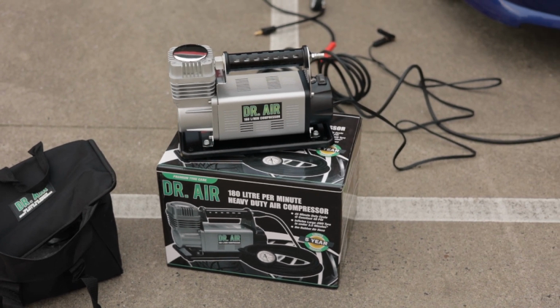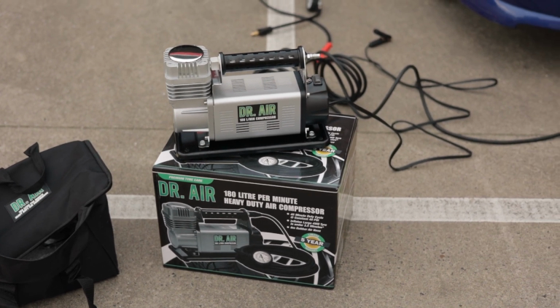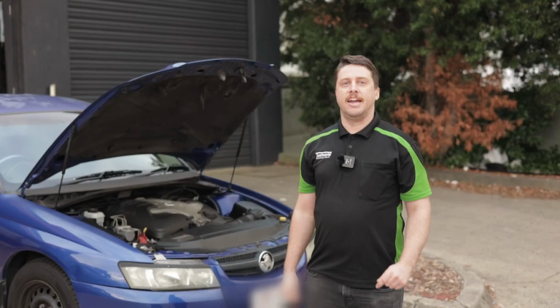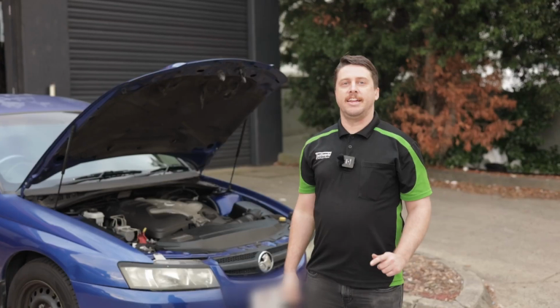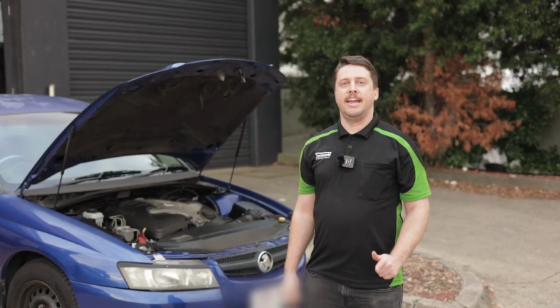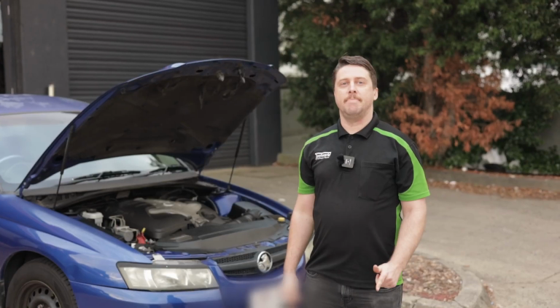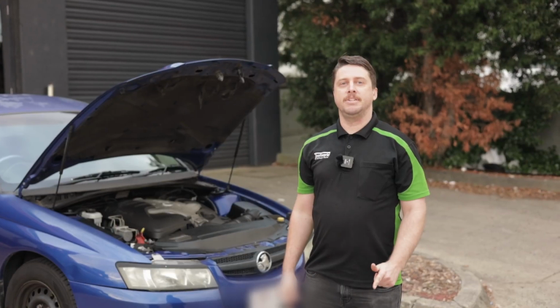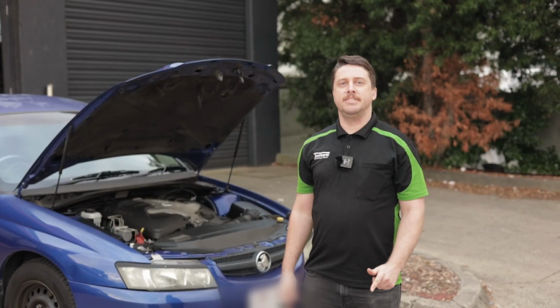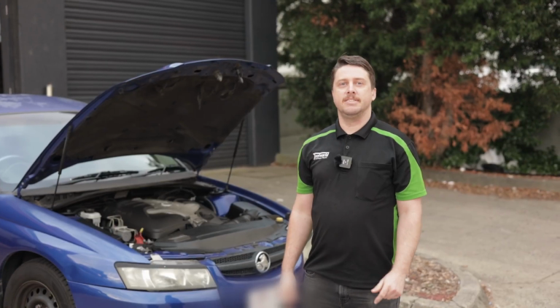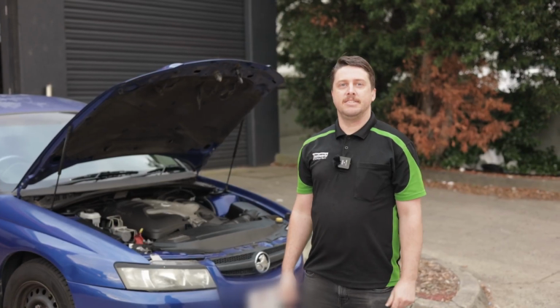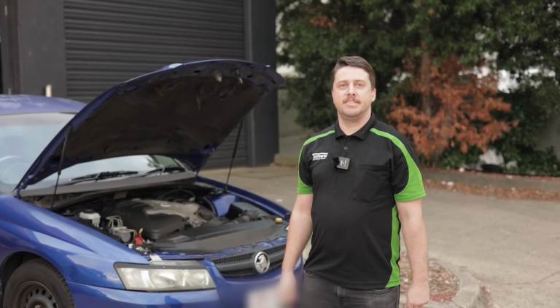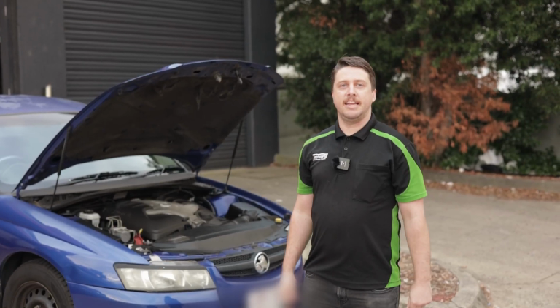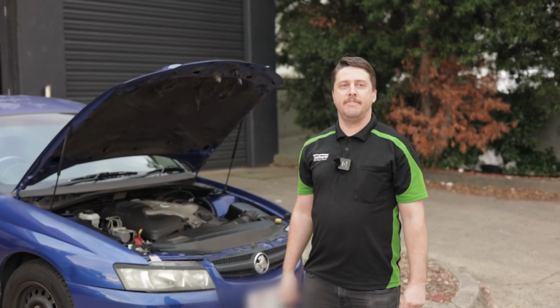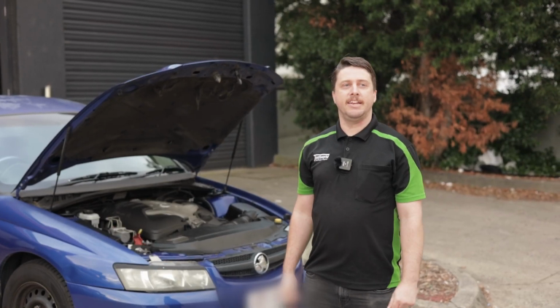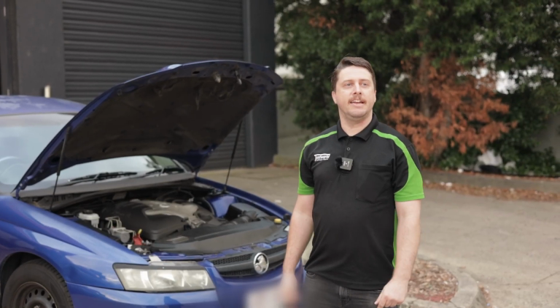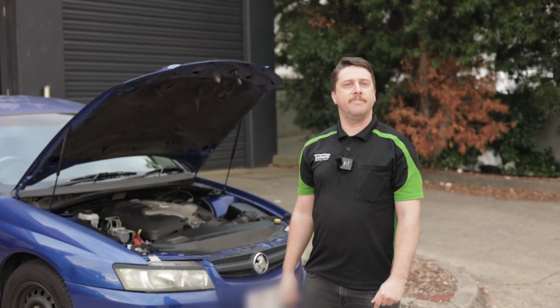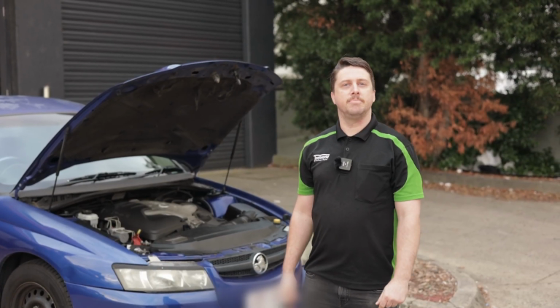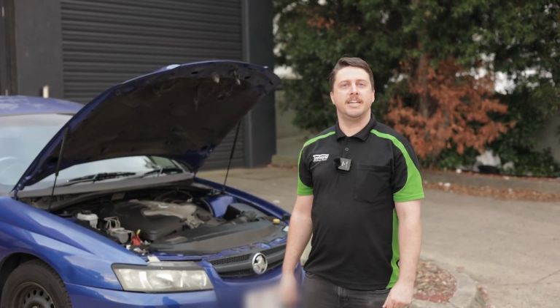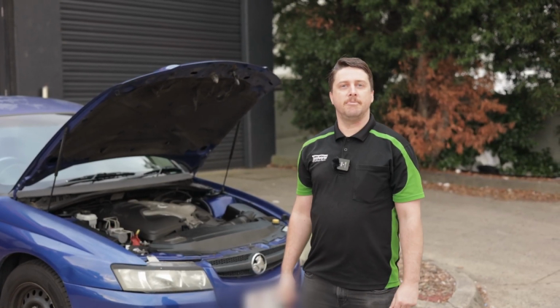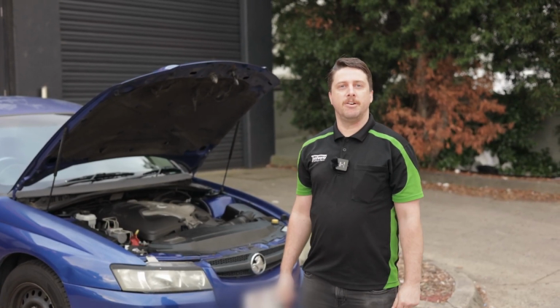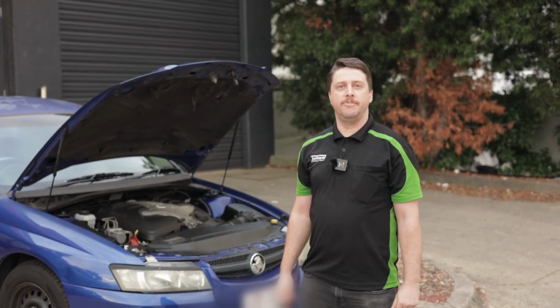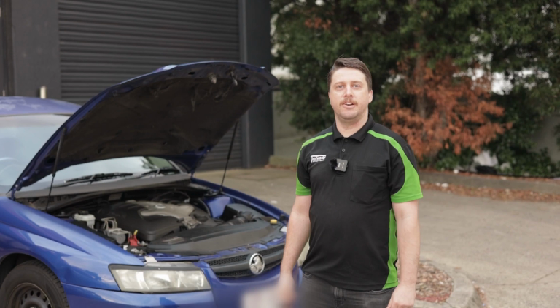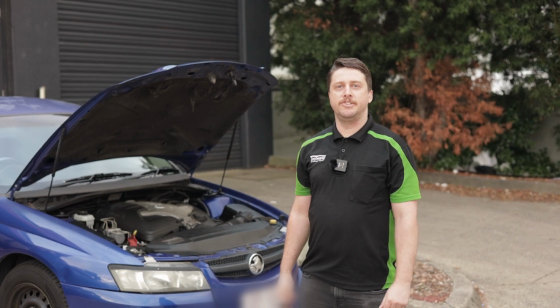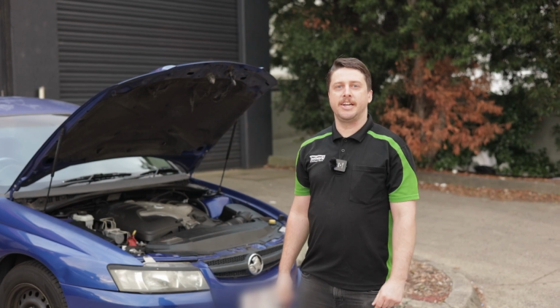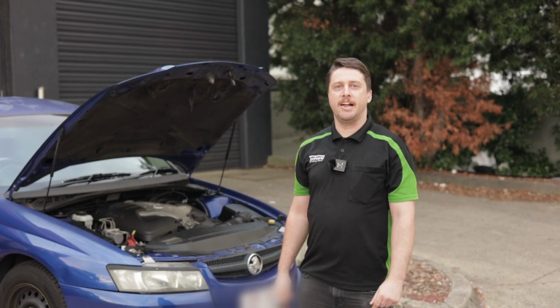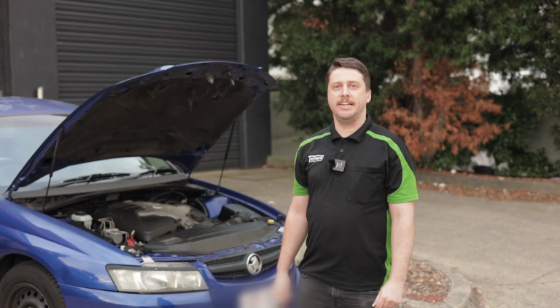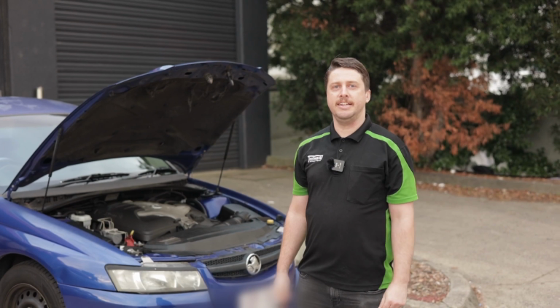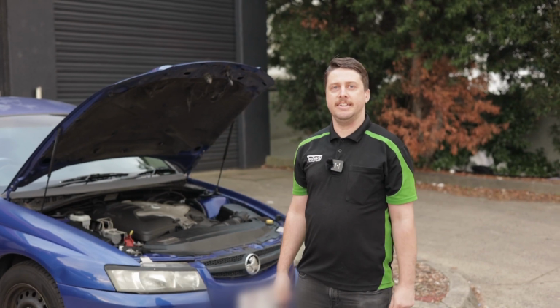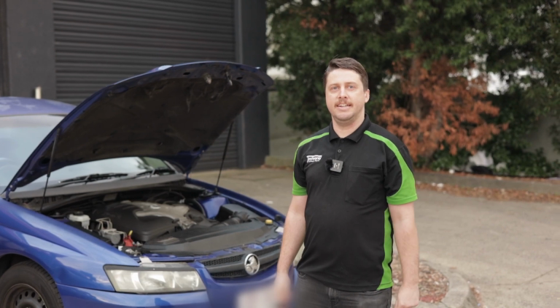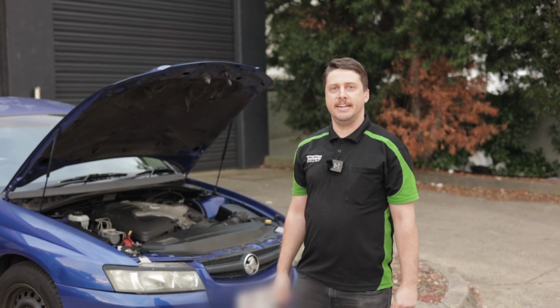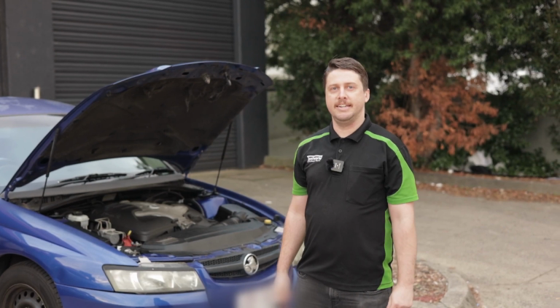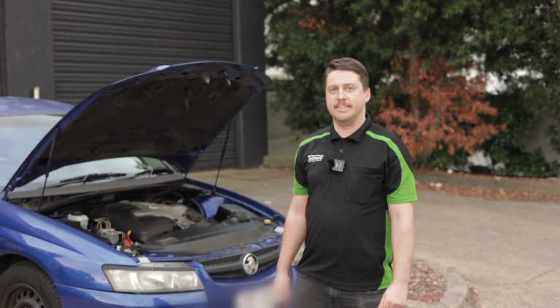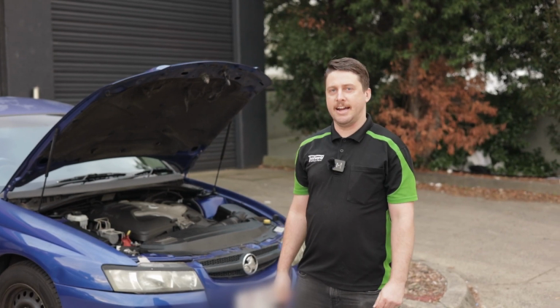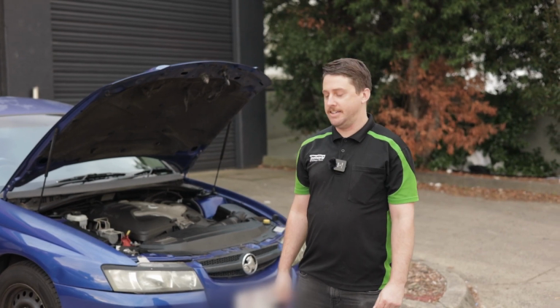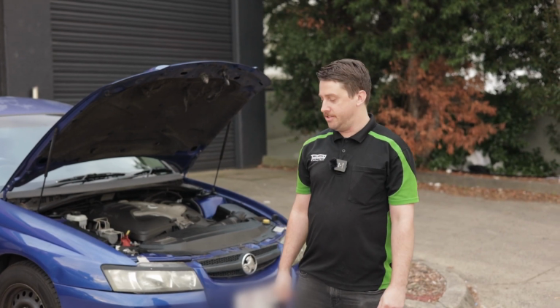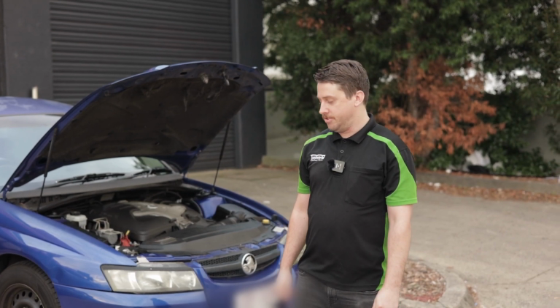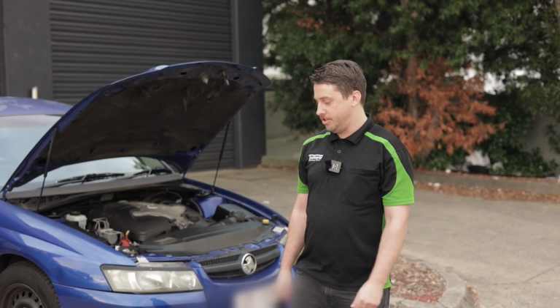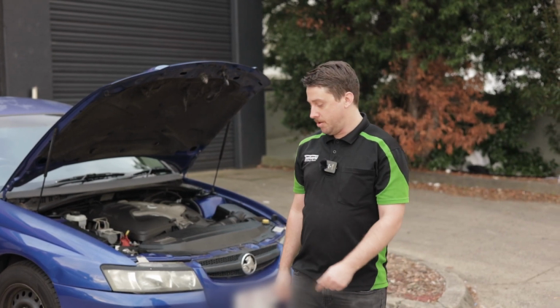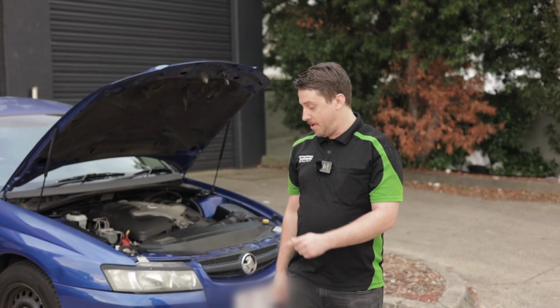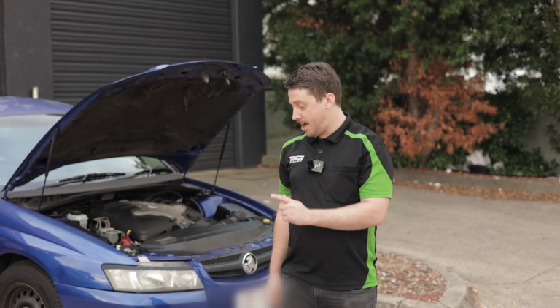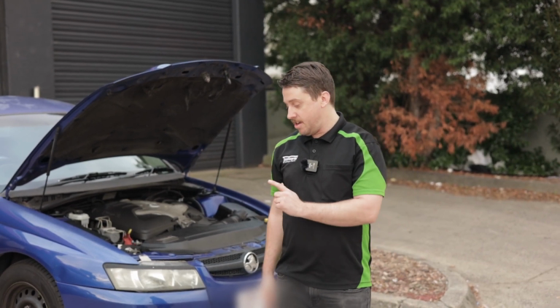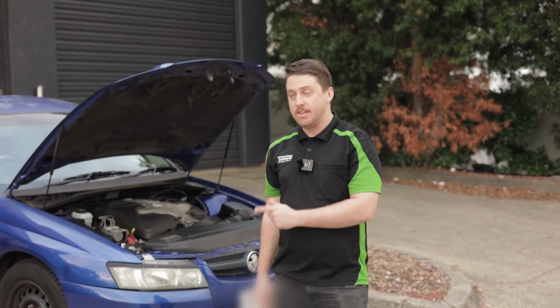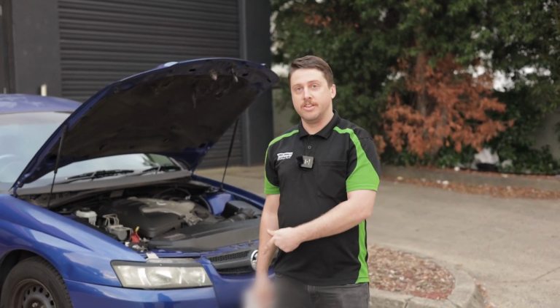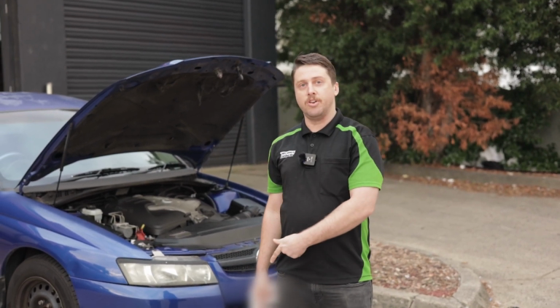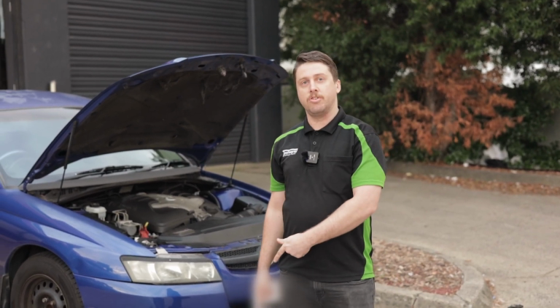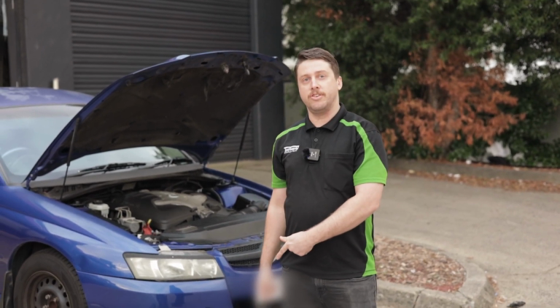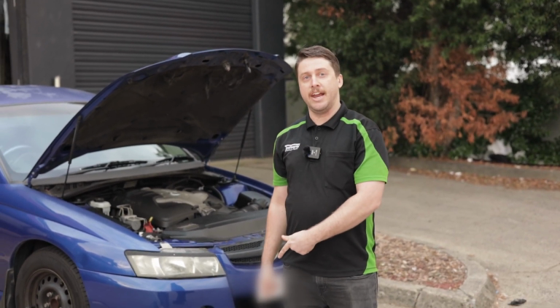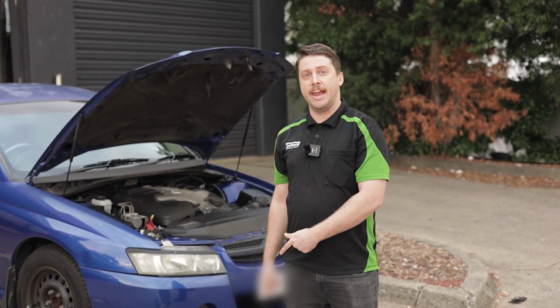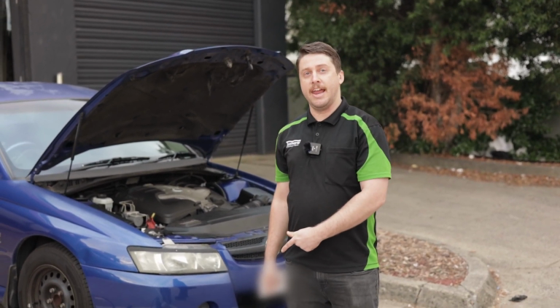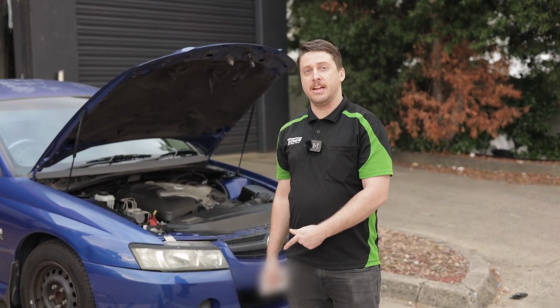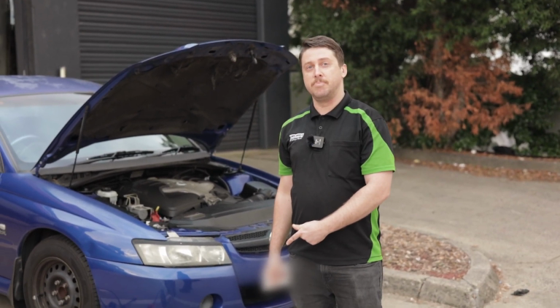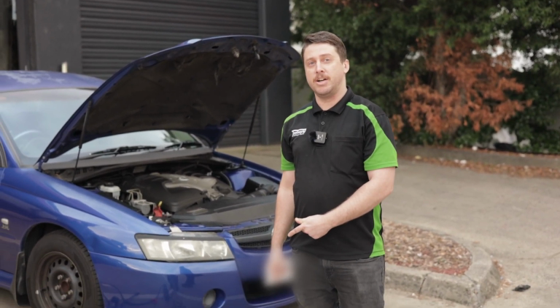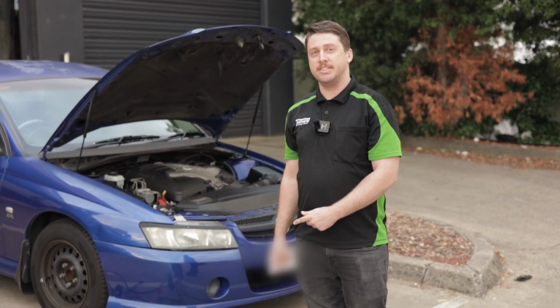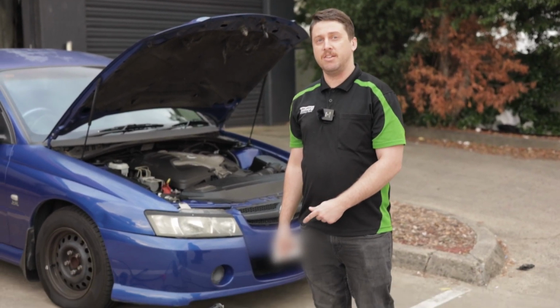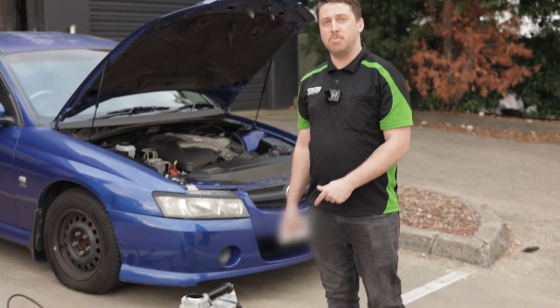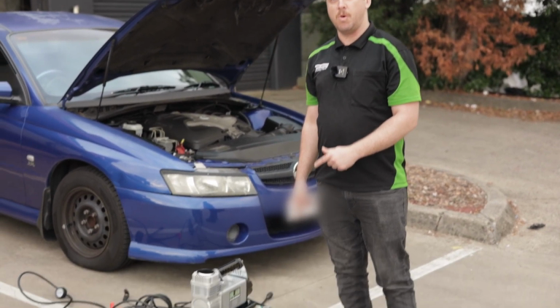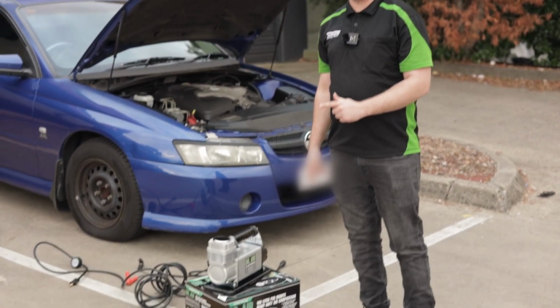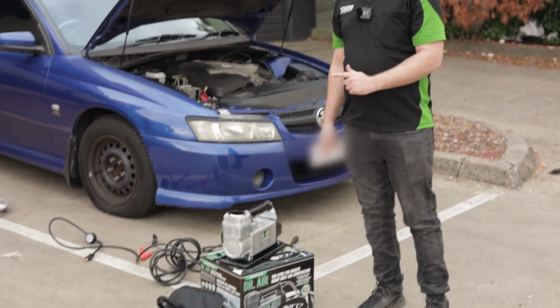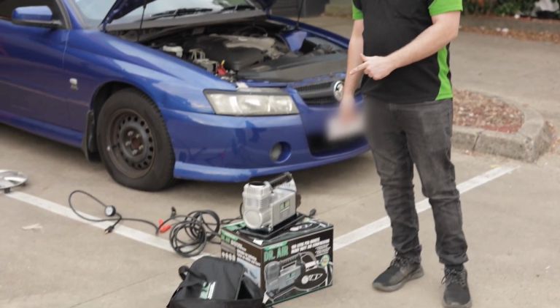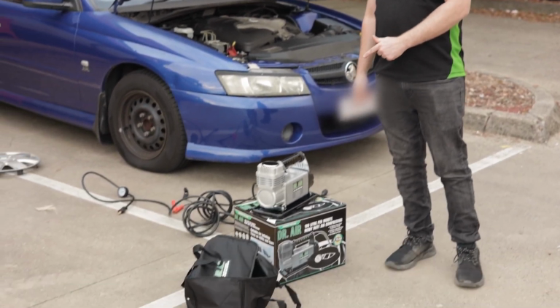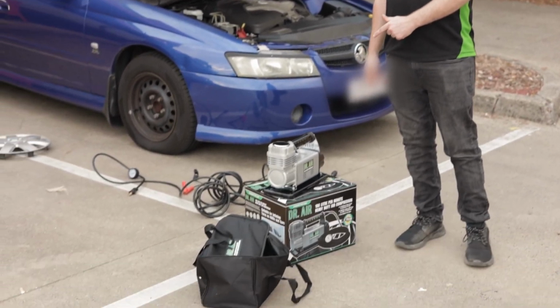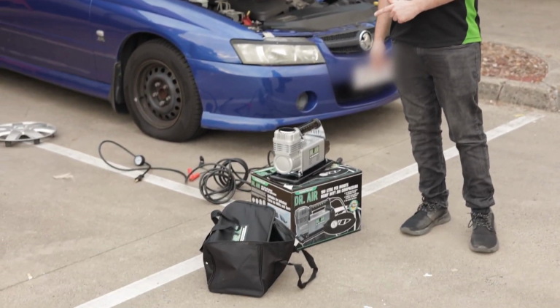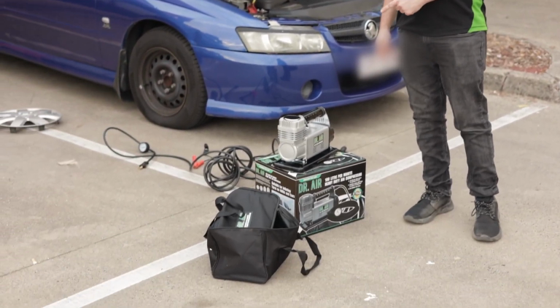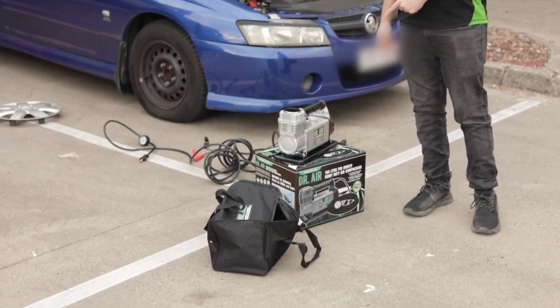G'day campers, it's Stephen here from Tentworld Furniture Gully. We're here today to talk to you about the Dr. Air air compressor 180 litres.